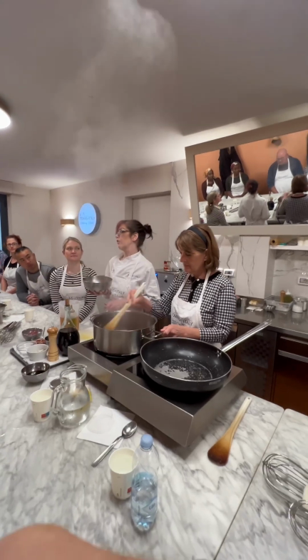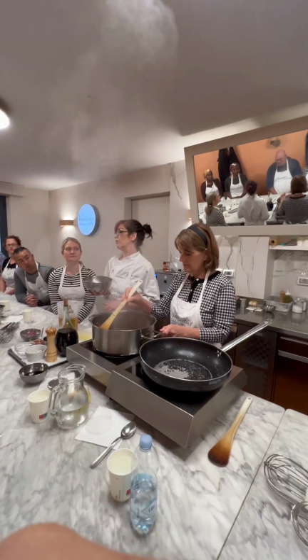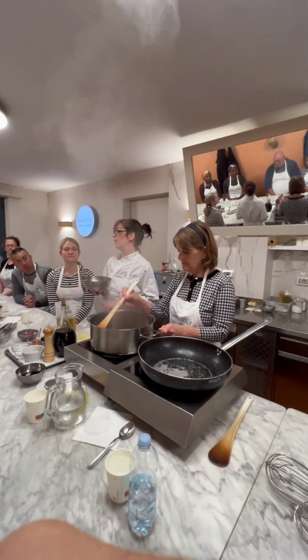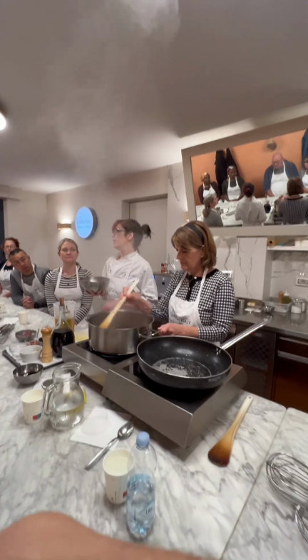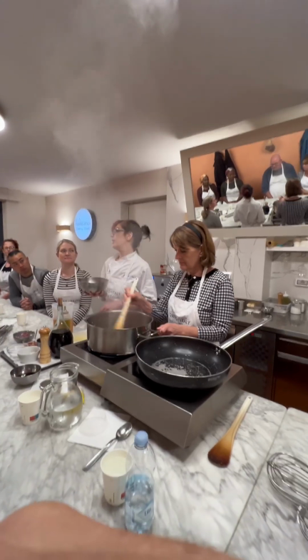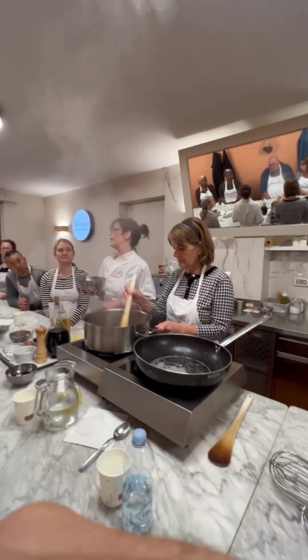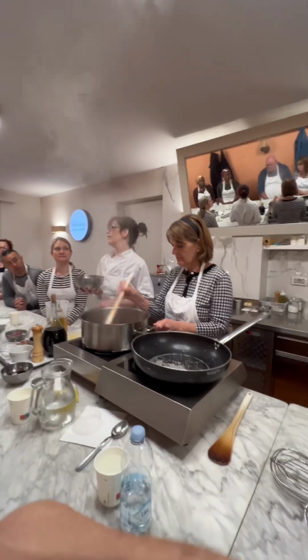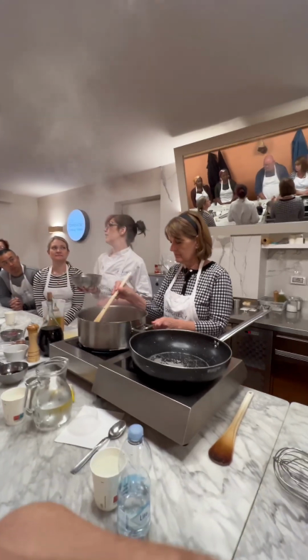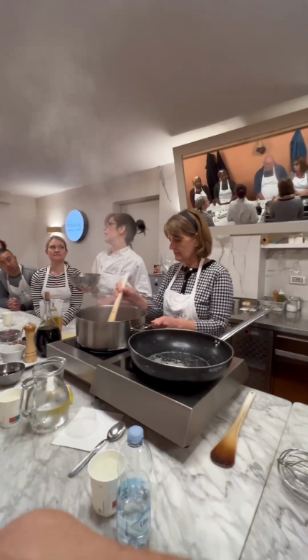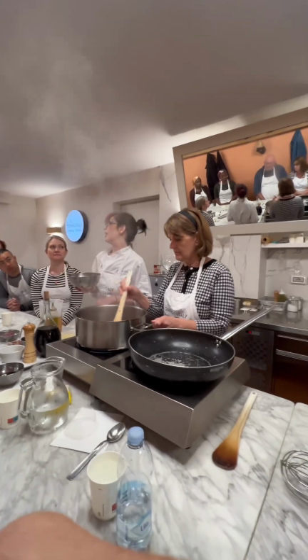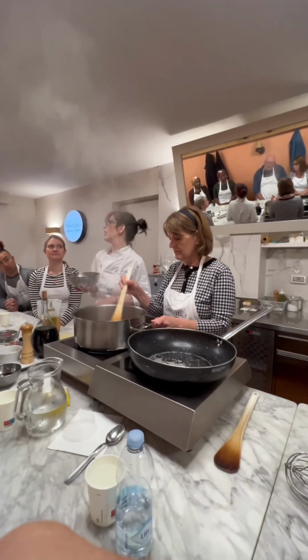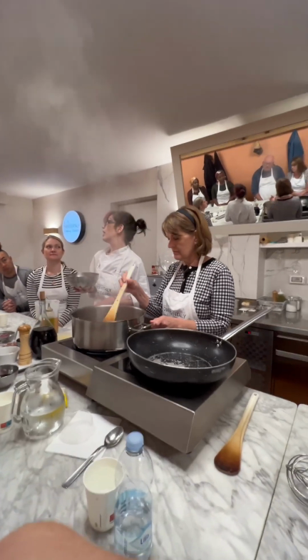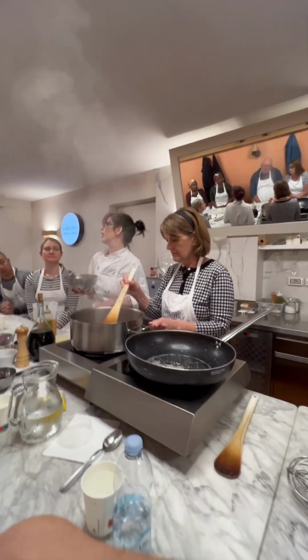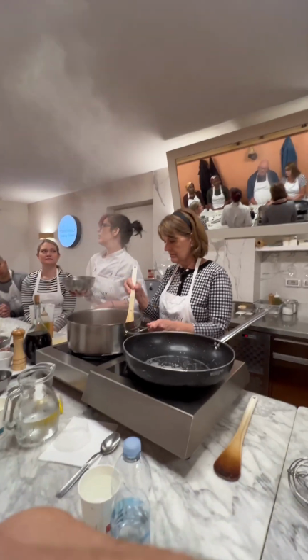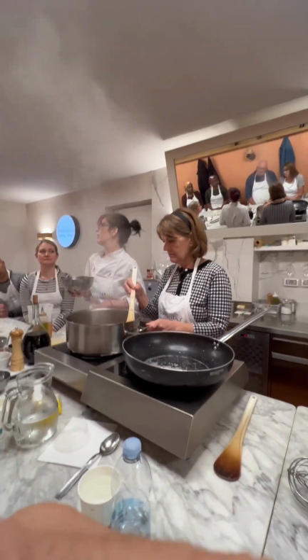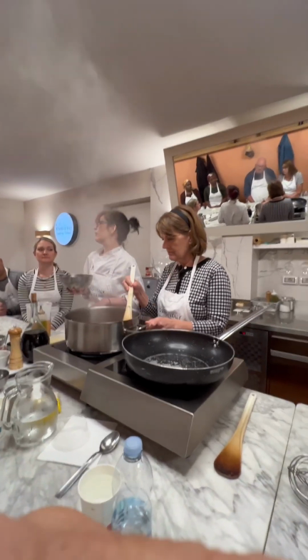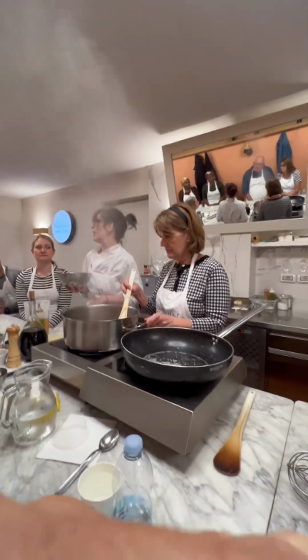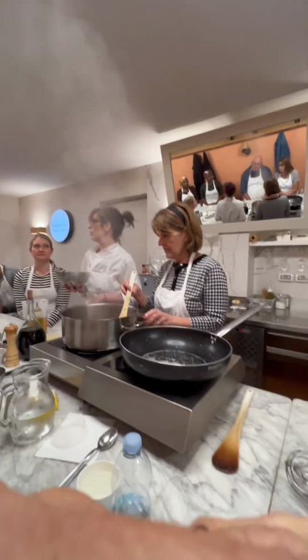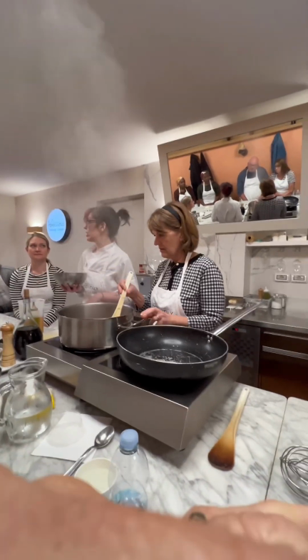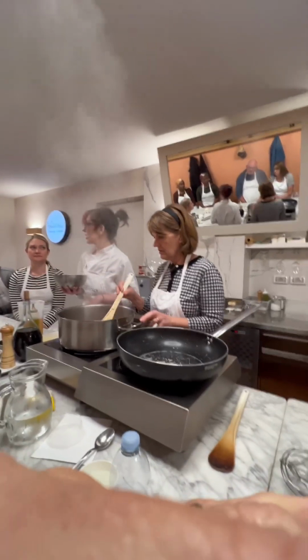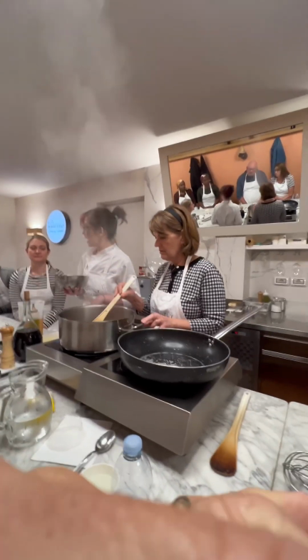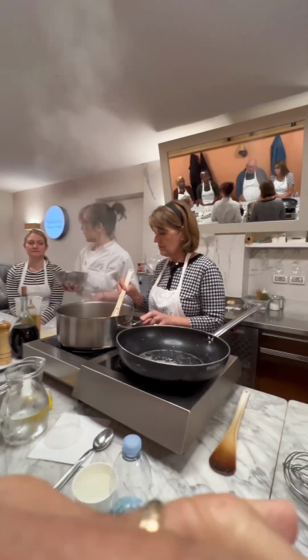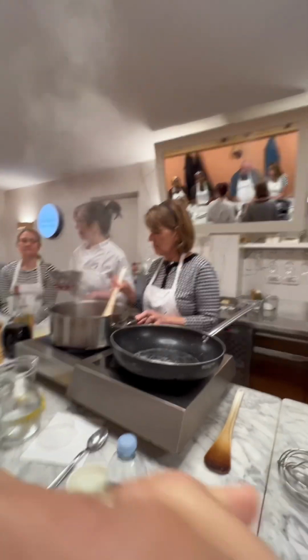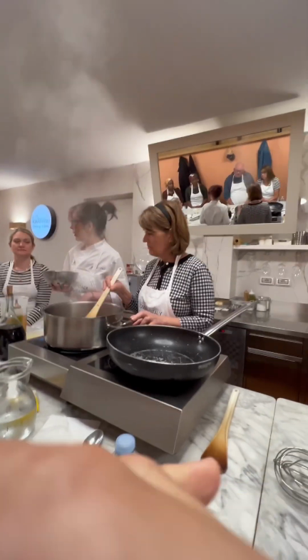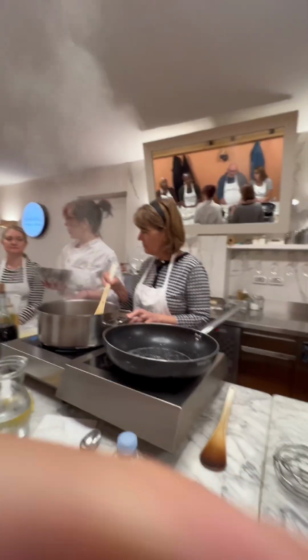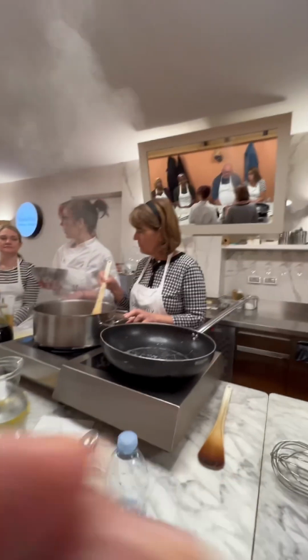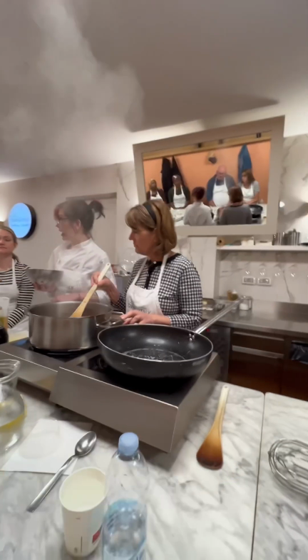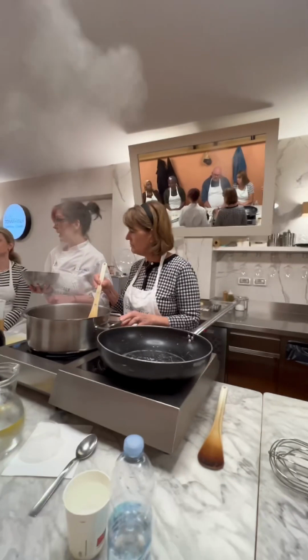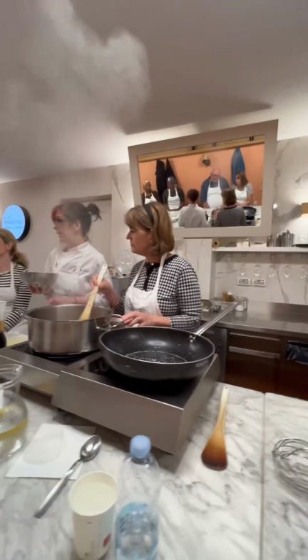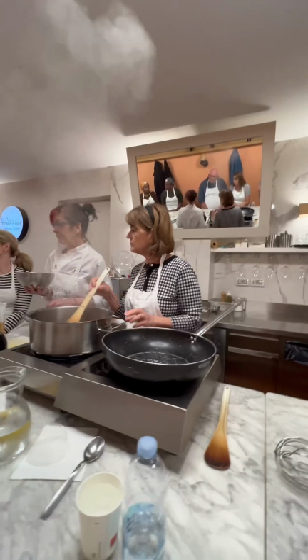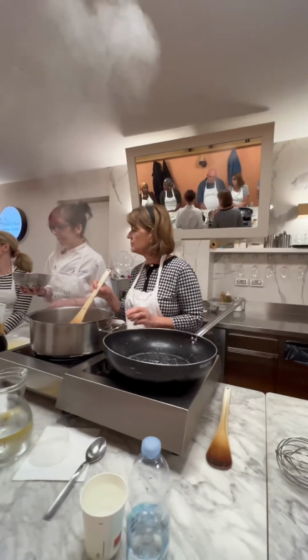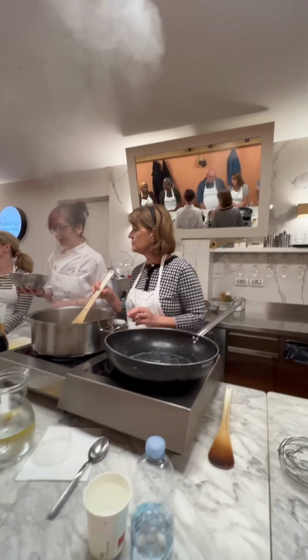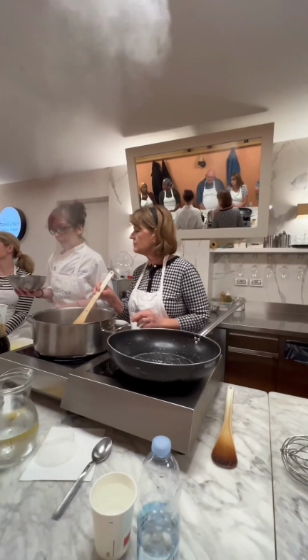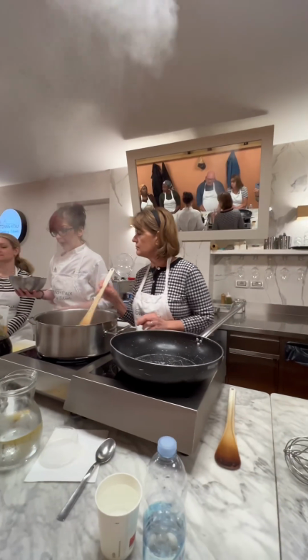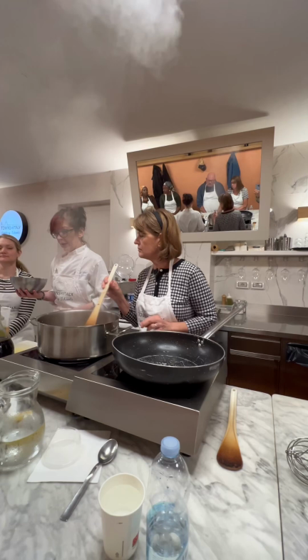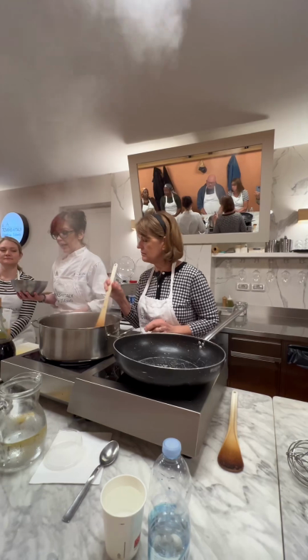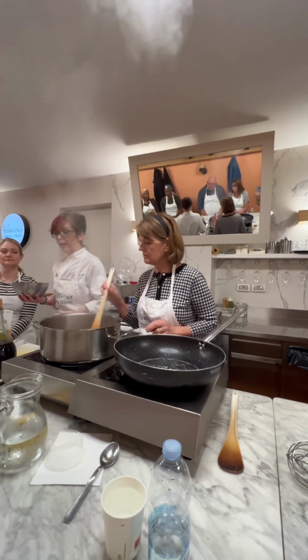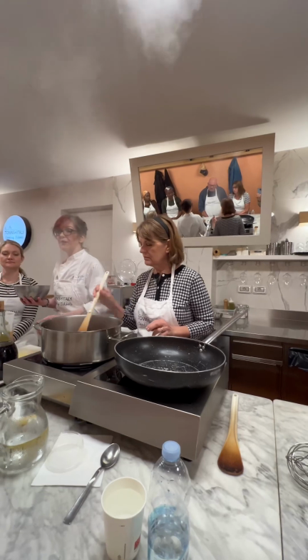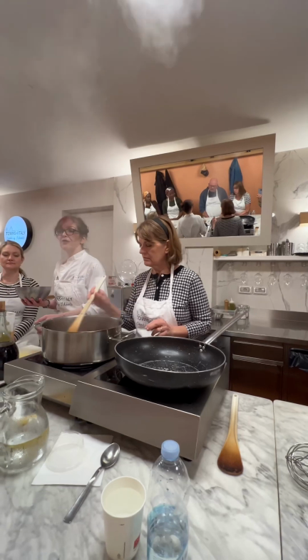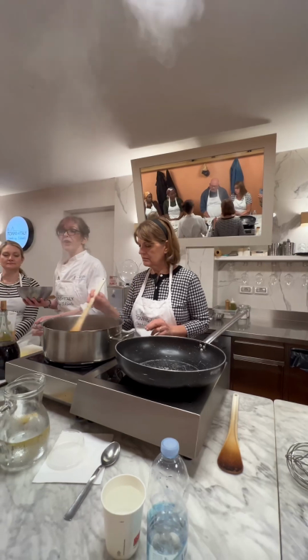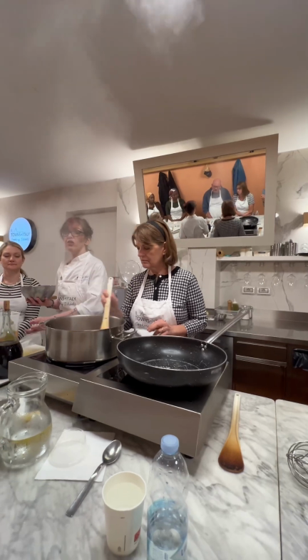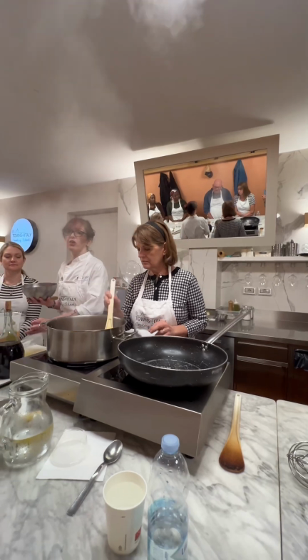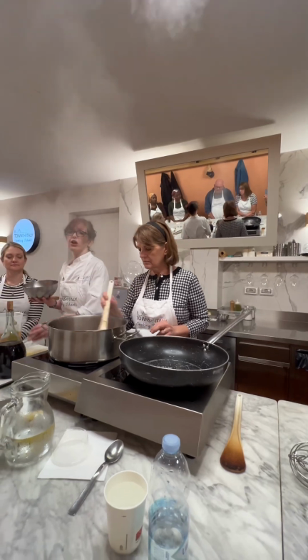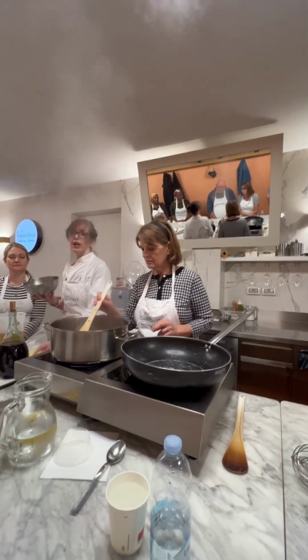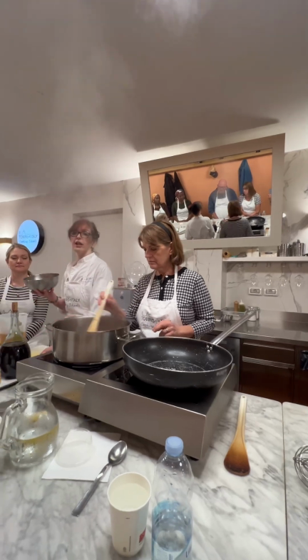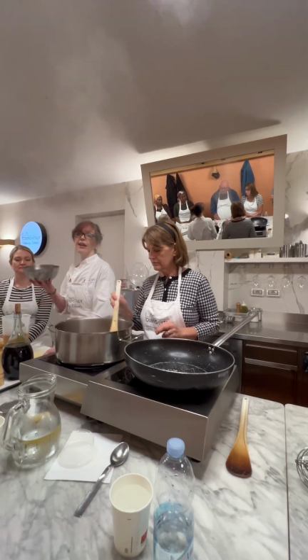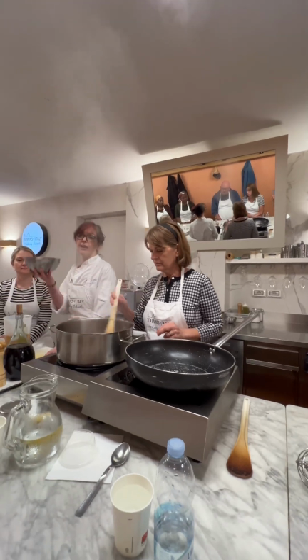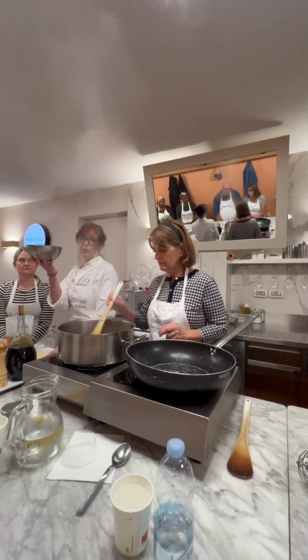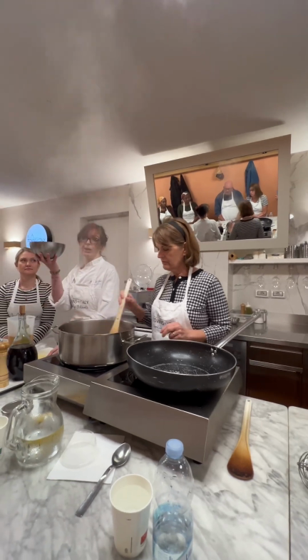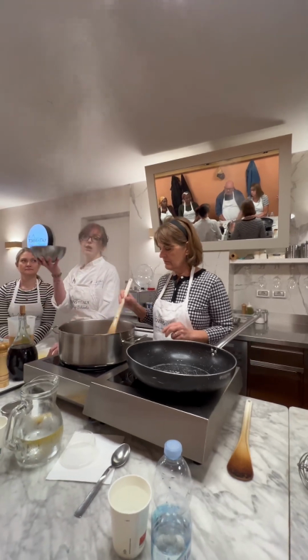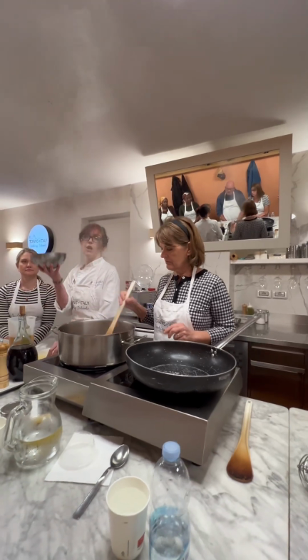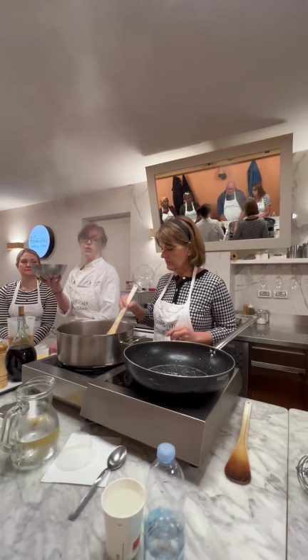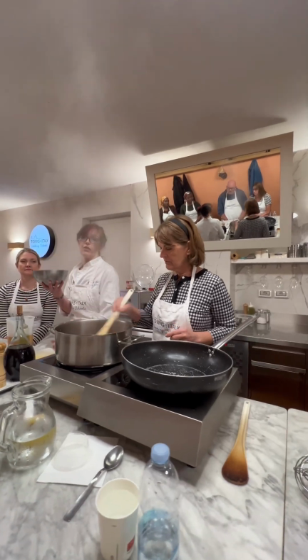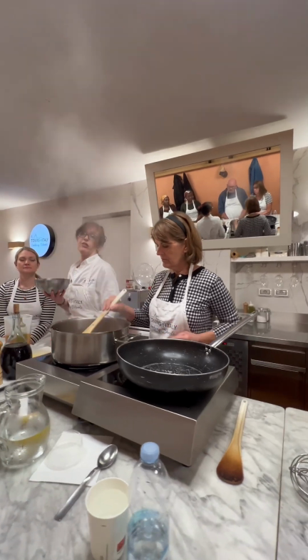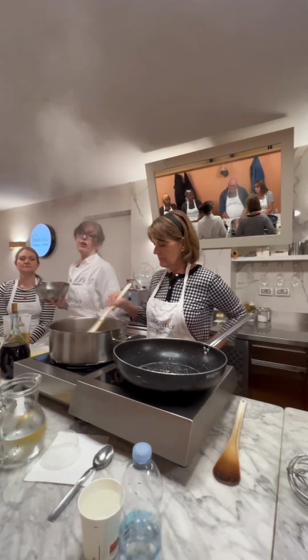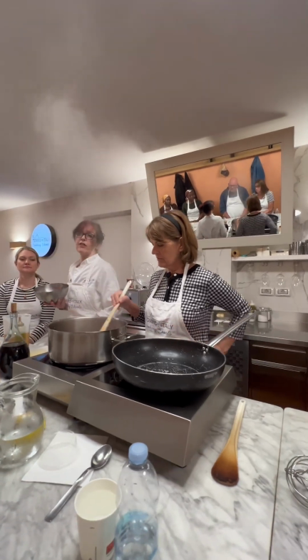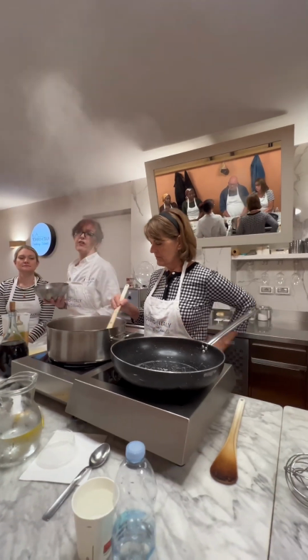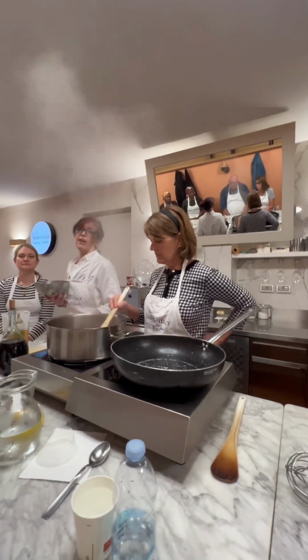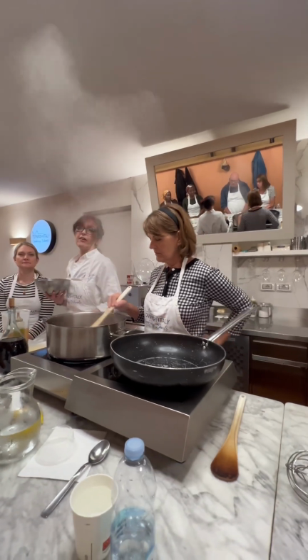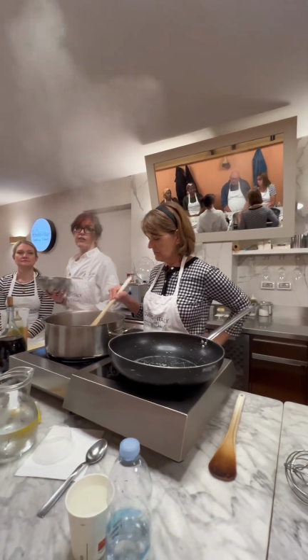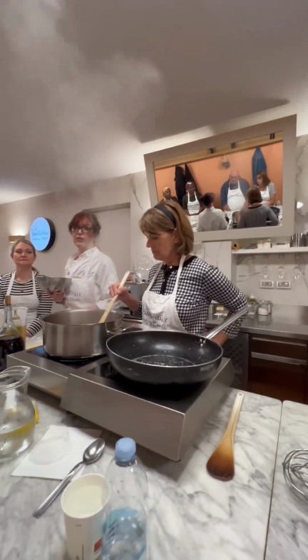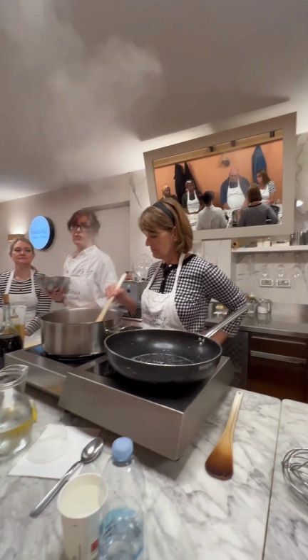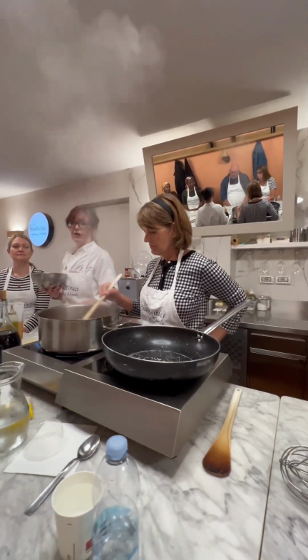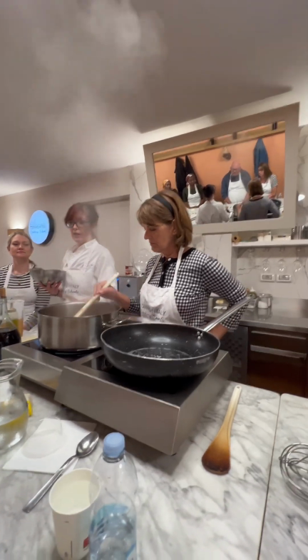Sofrito is the carrot, onion, celery combo. In French cooking, that's what goes into the sauces.